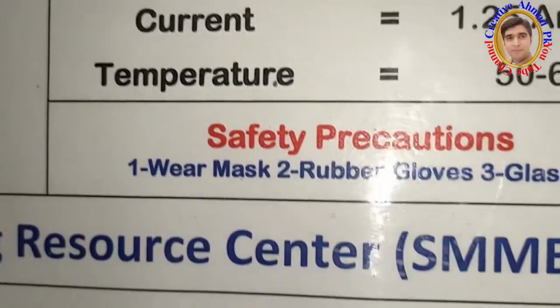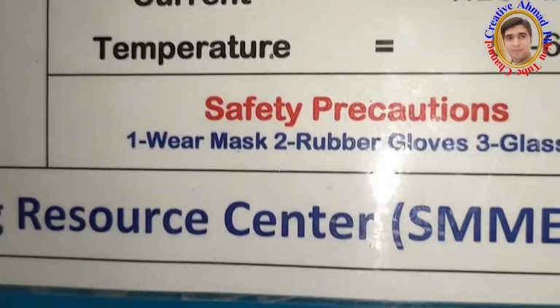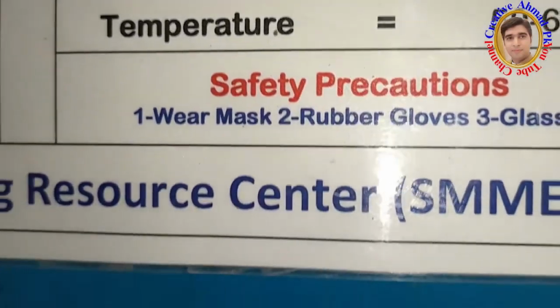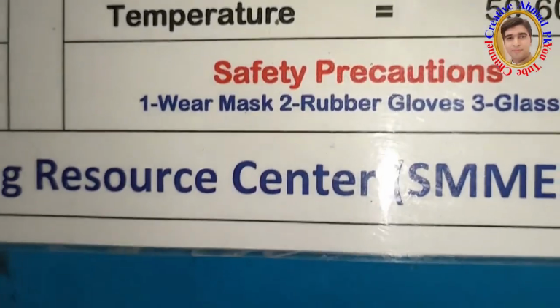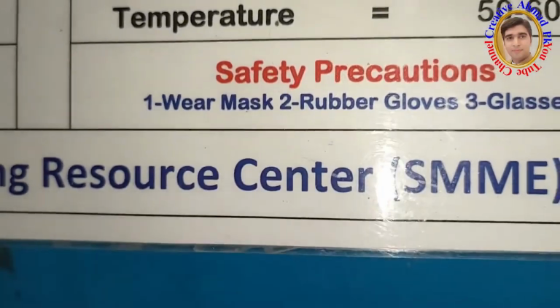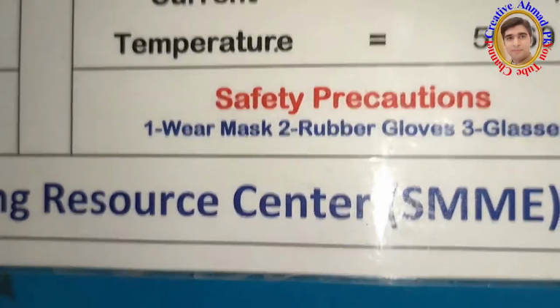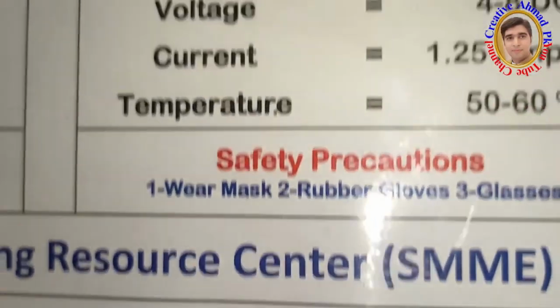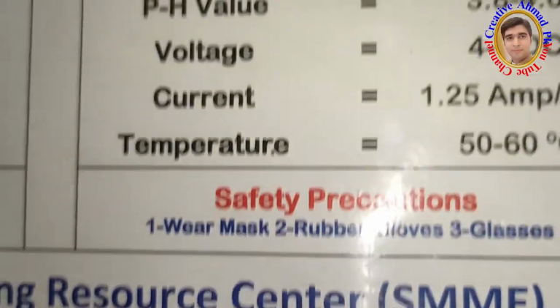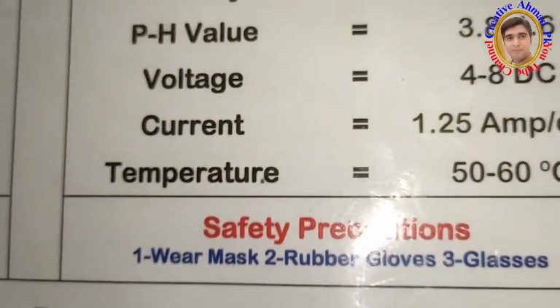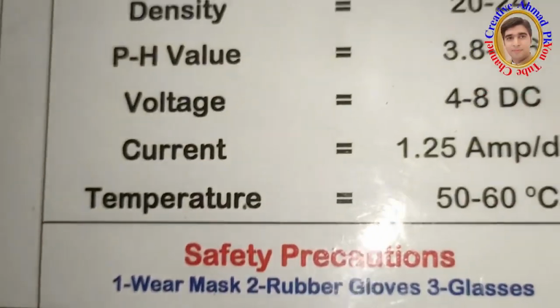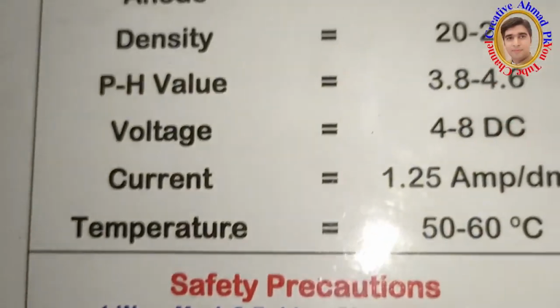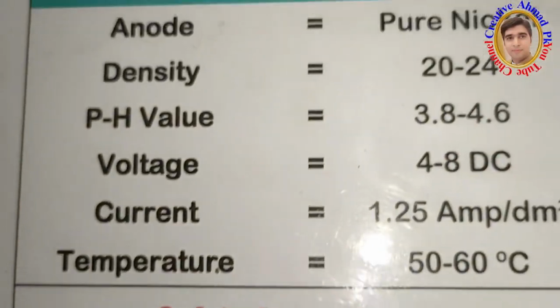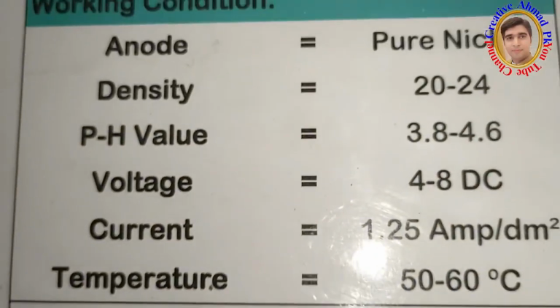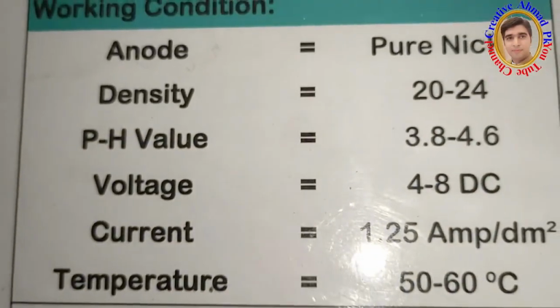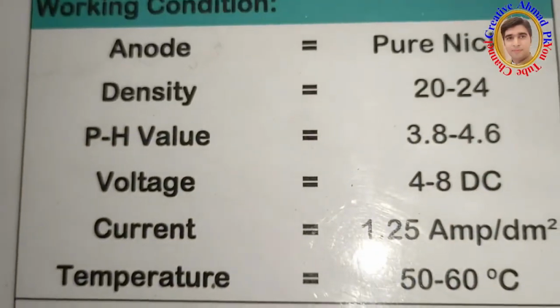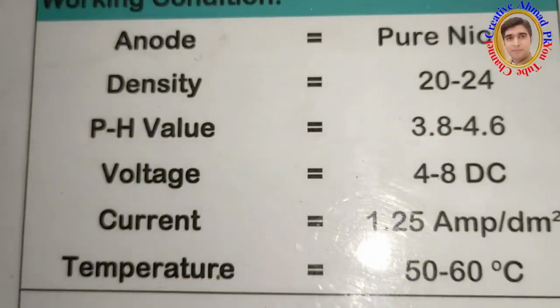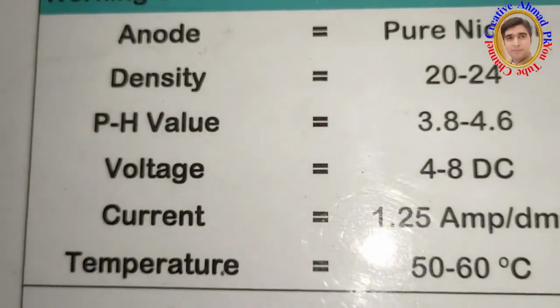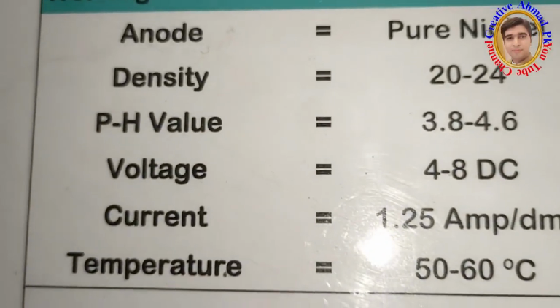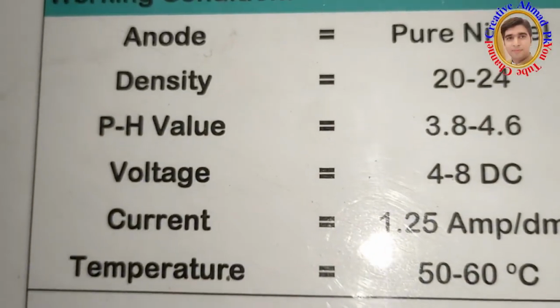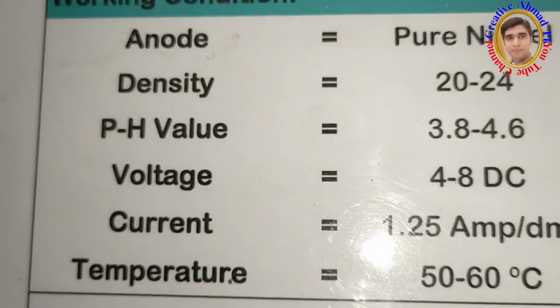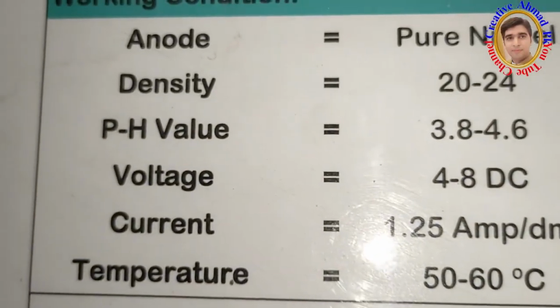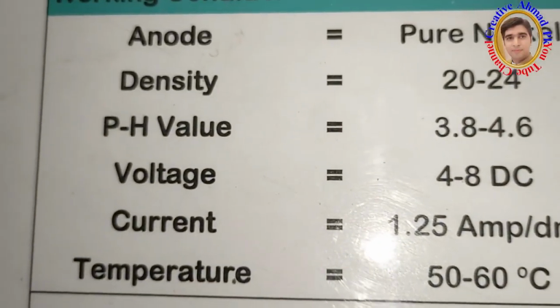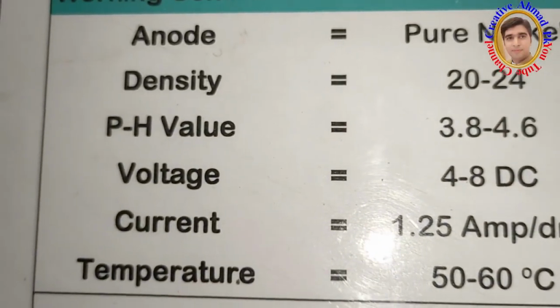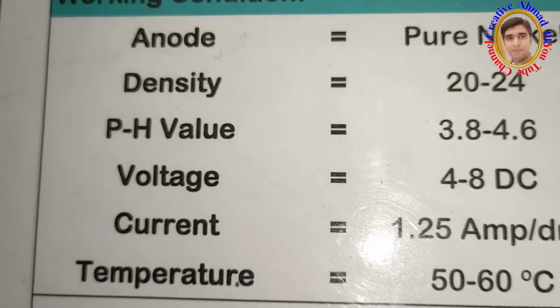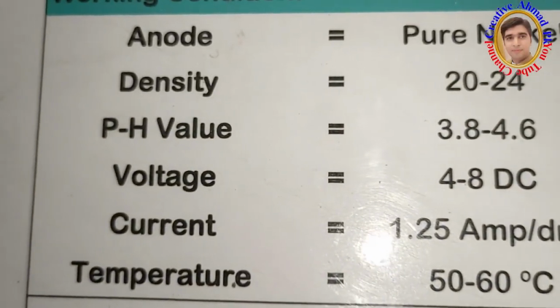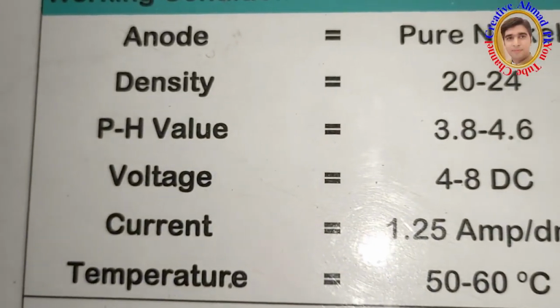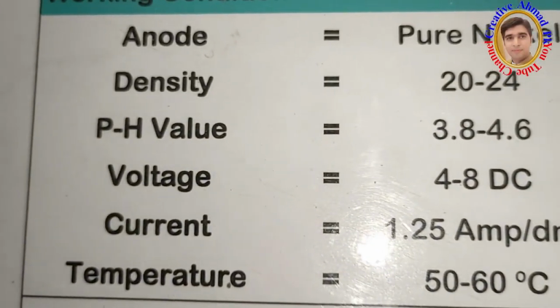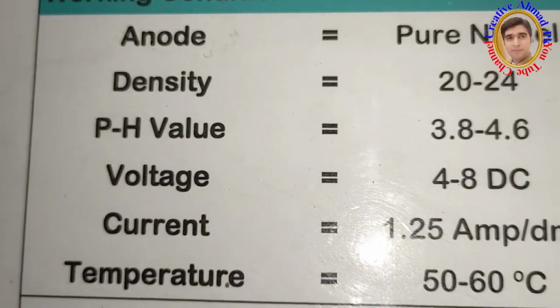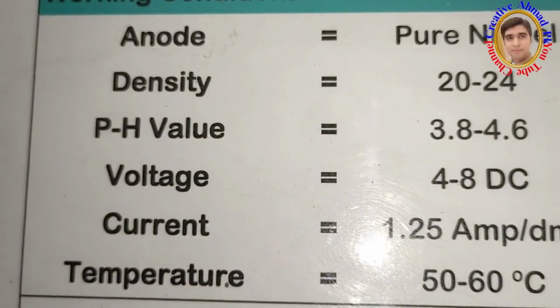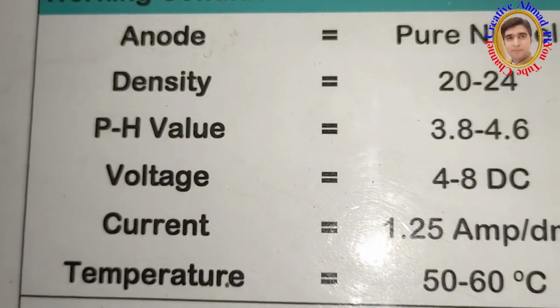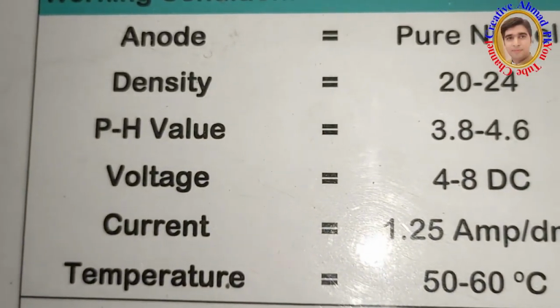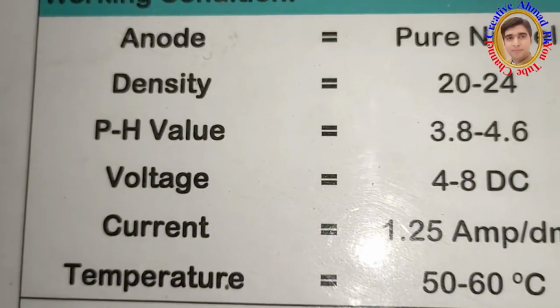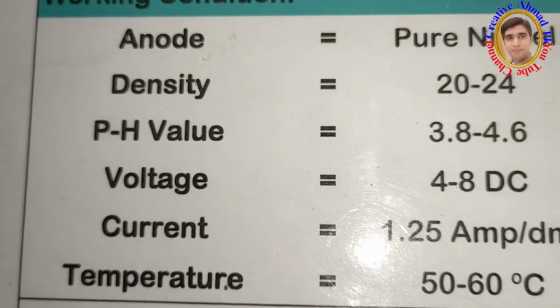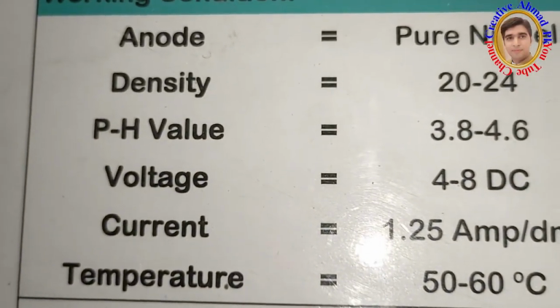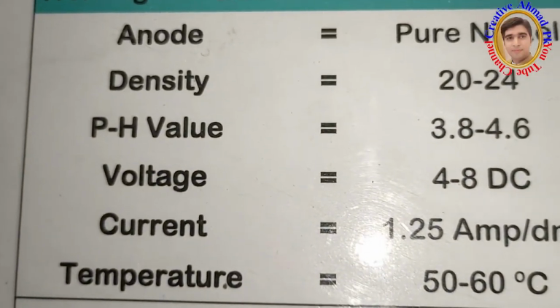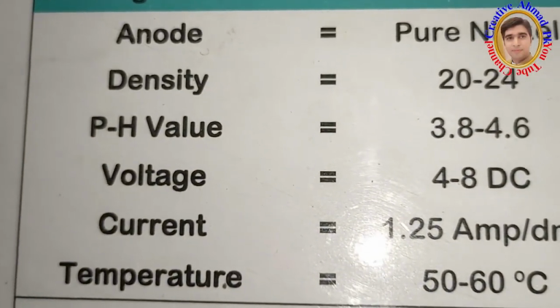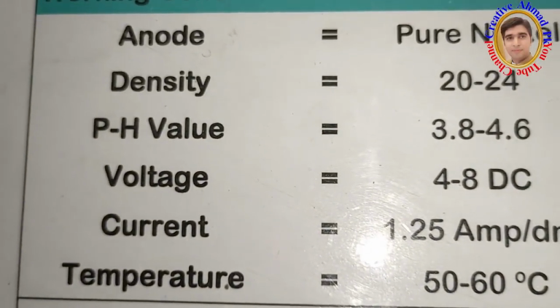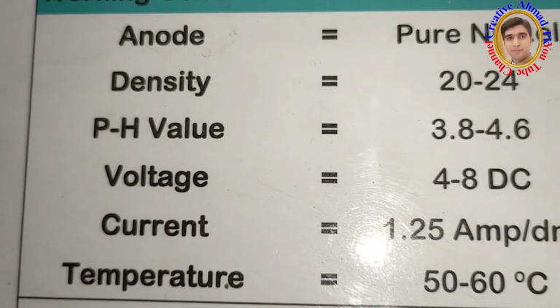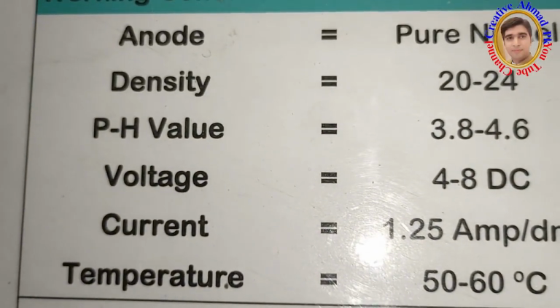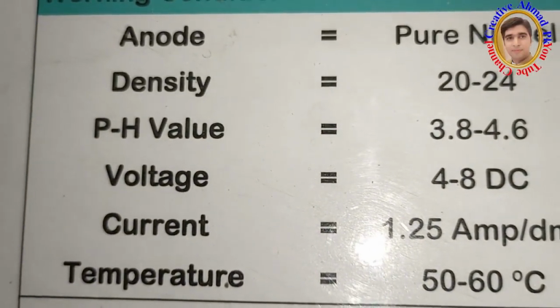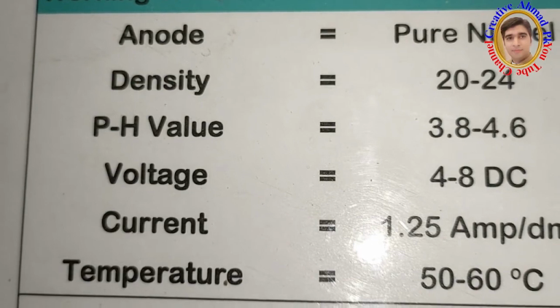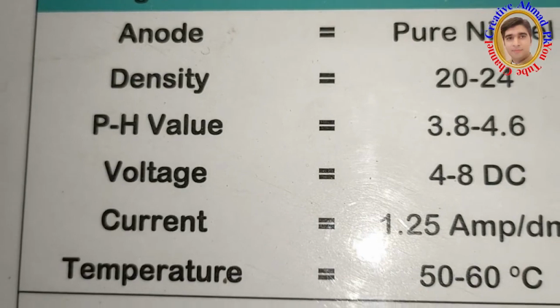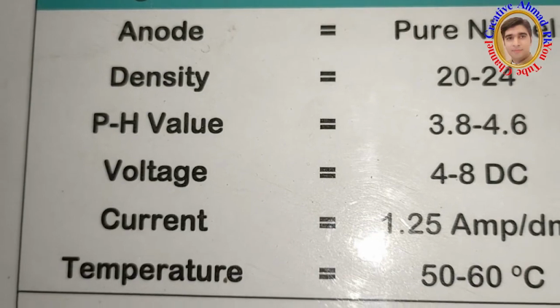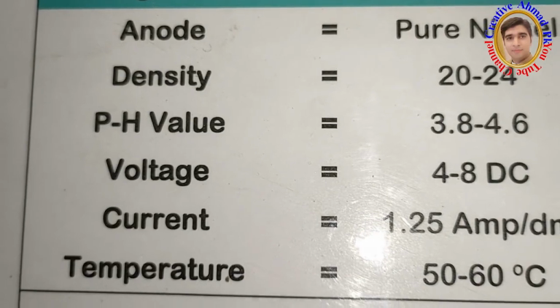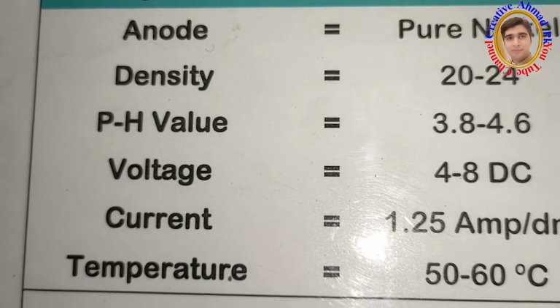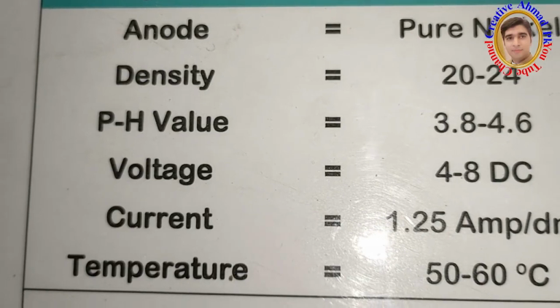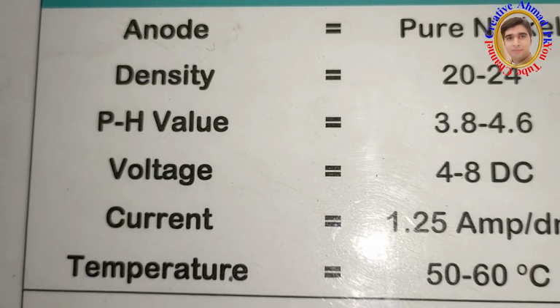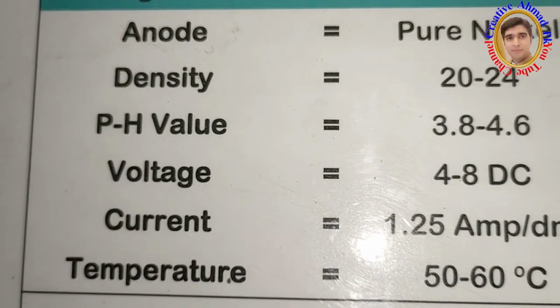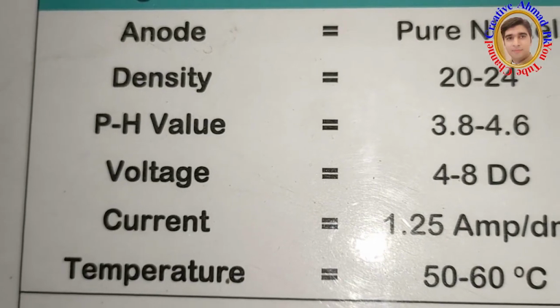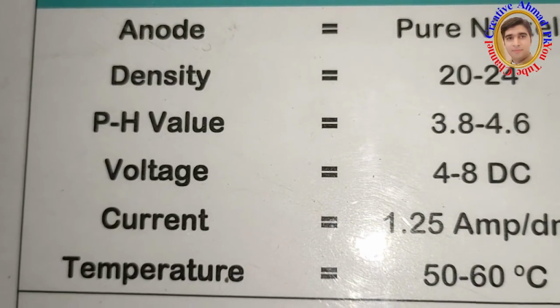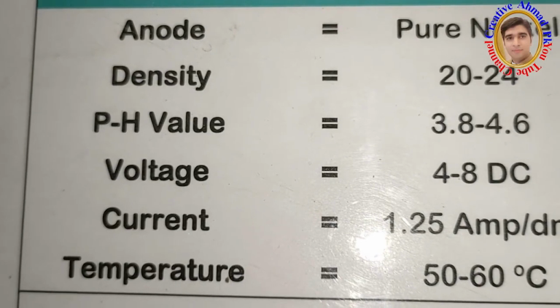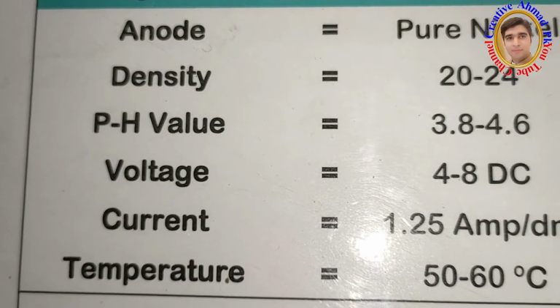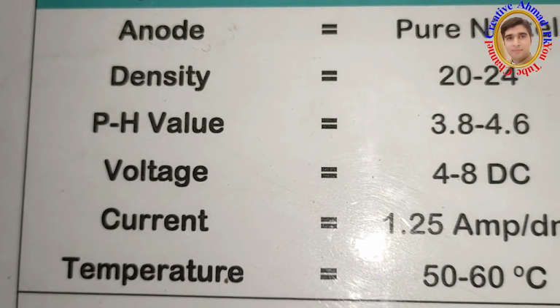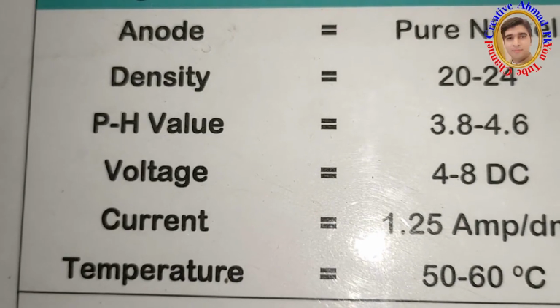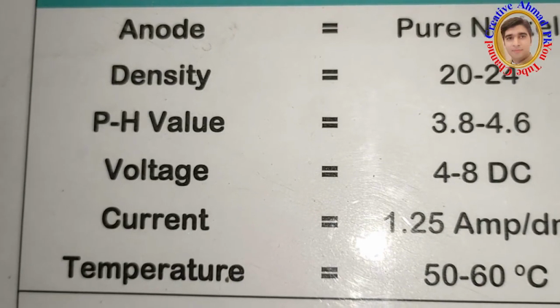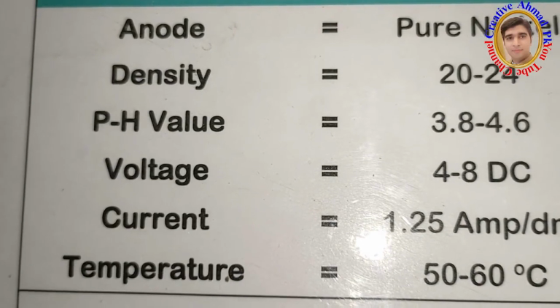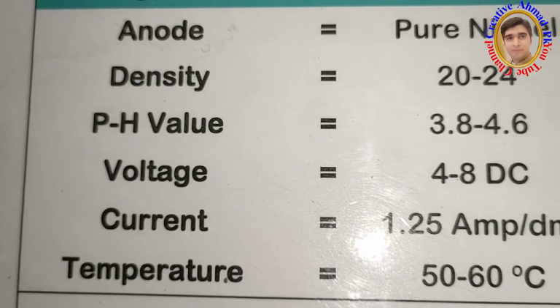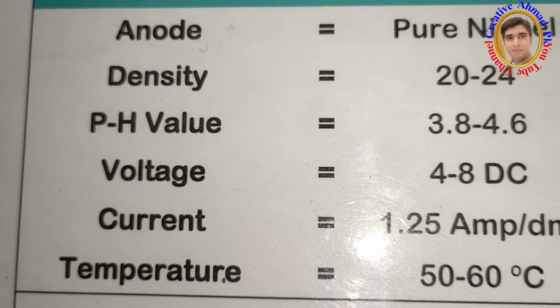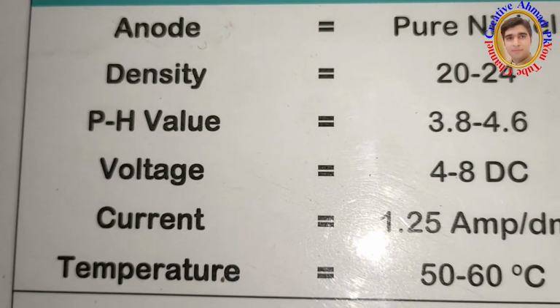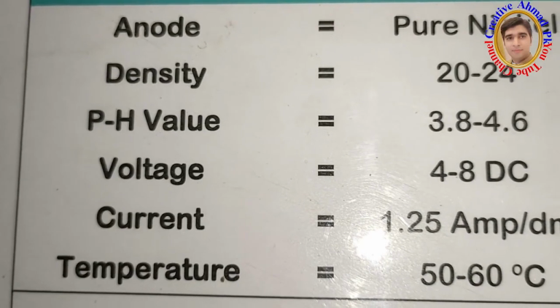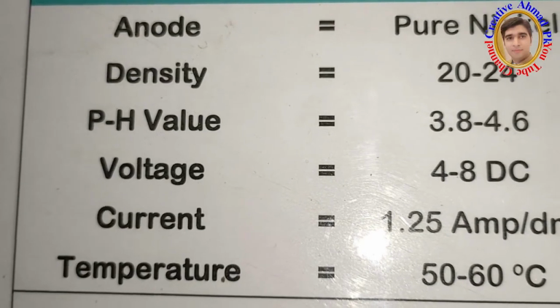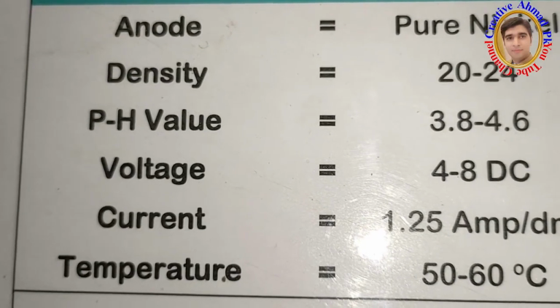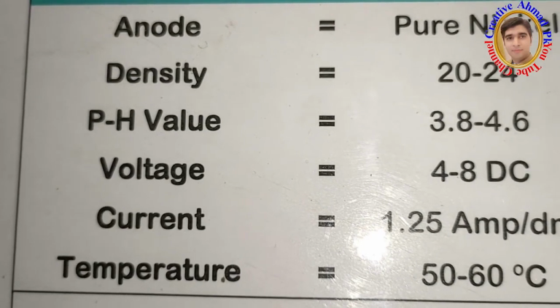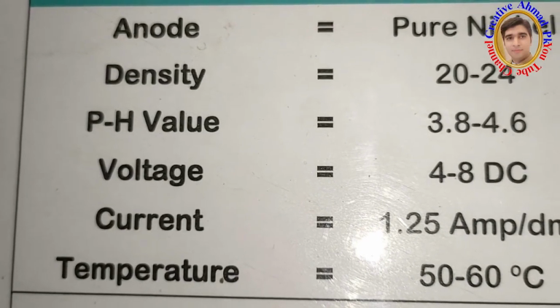This workpiece will be given 1.5 amperes and 3 volt current, and the plating time will be 20 to 40 minutes.